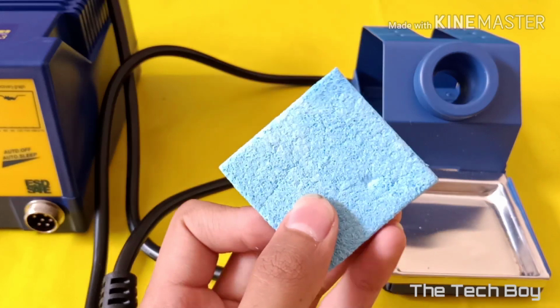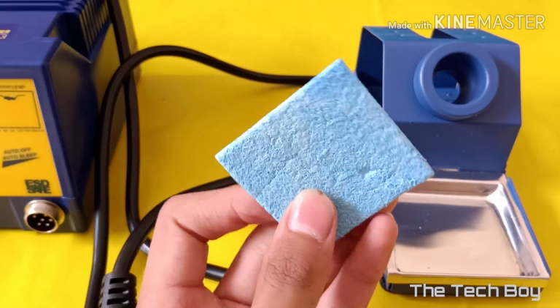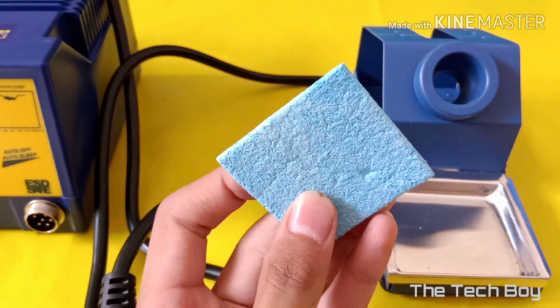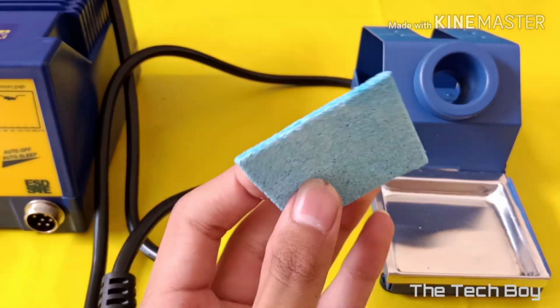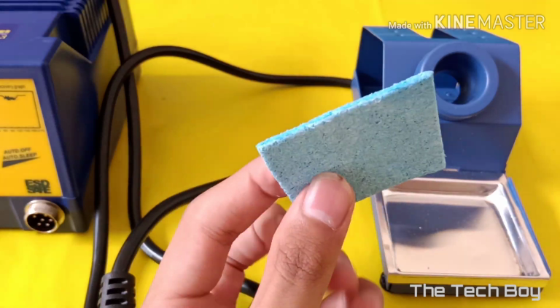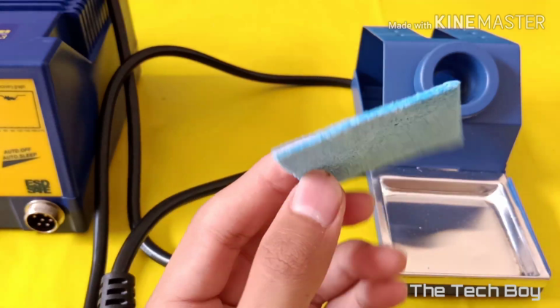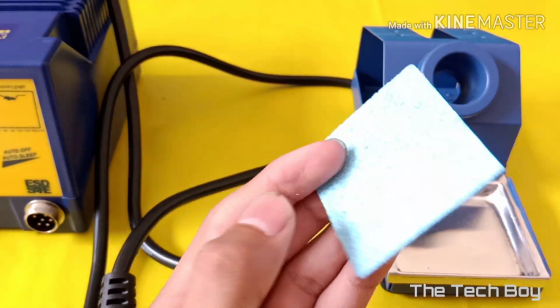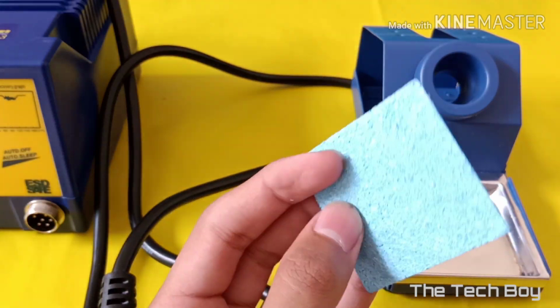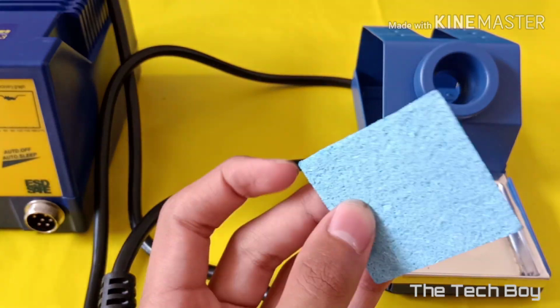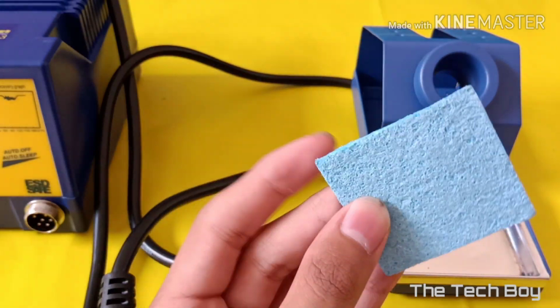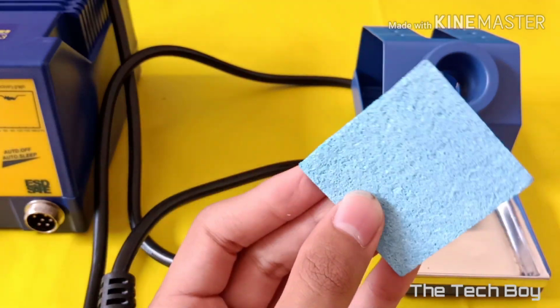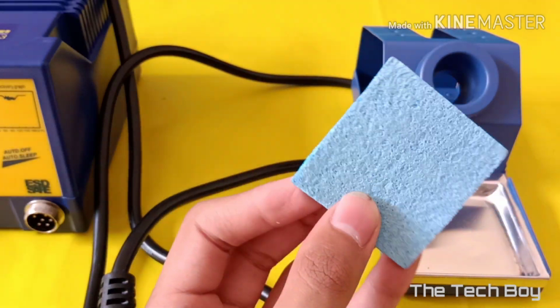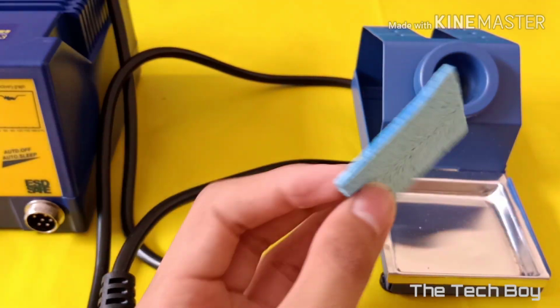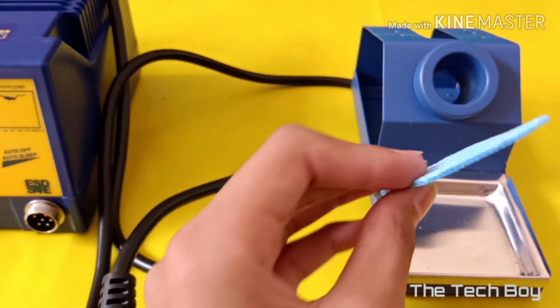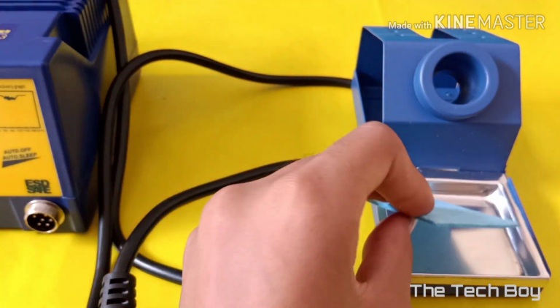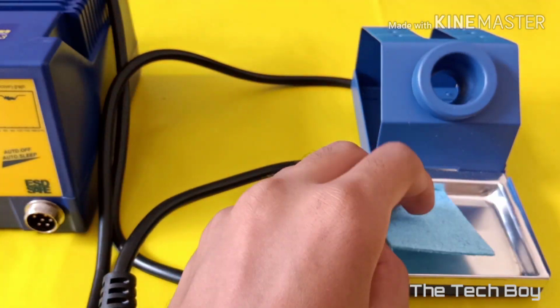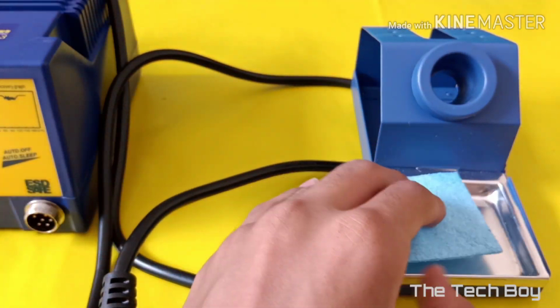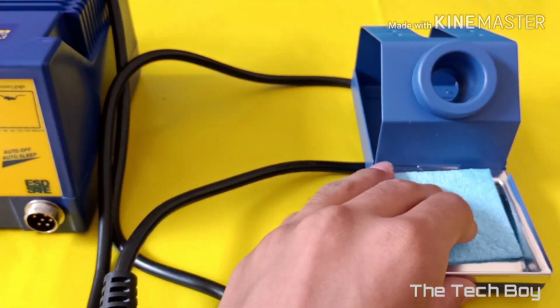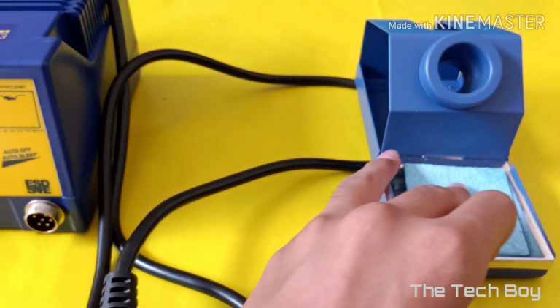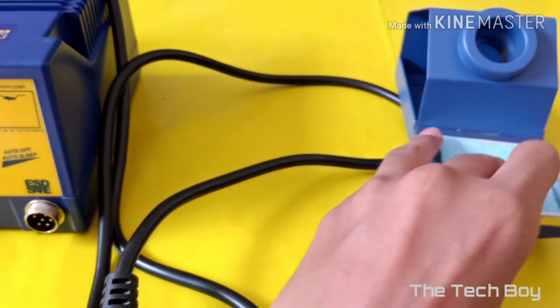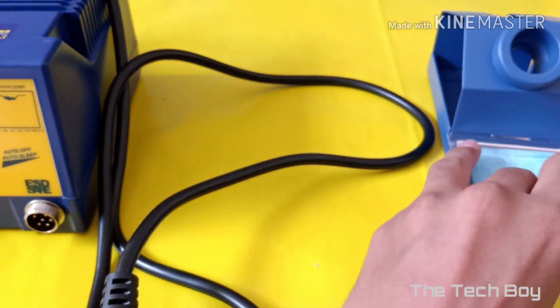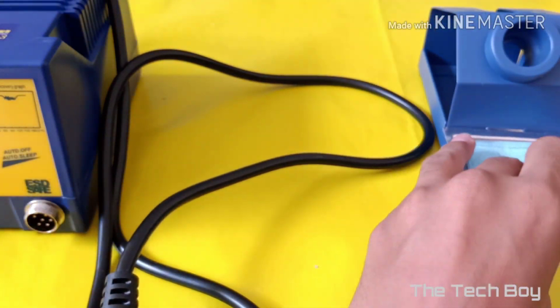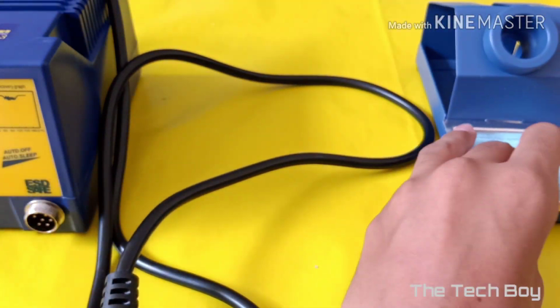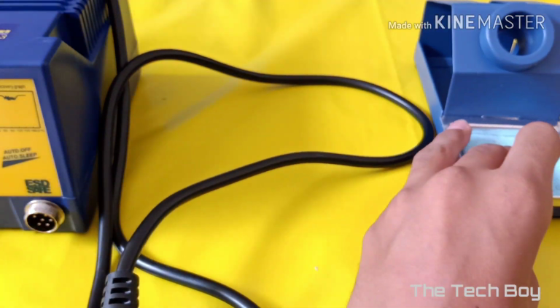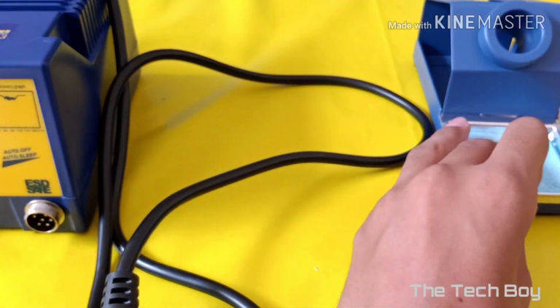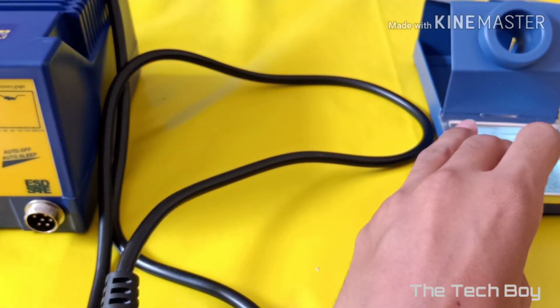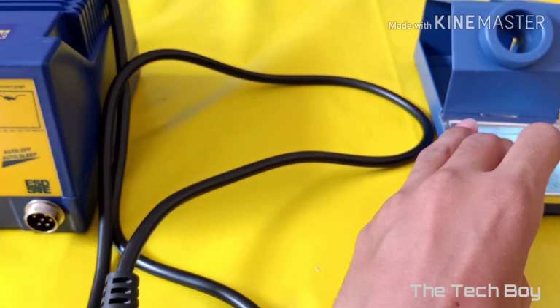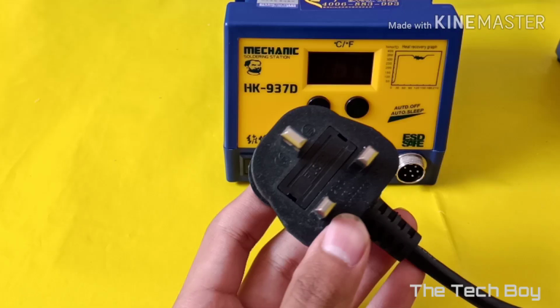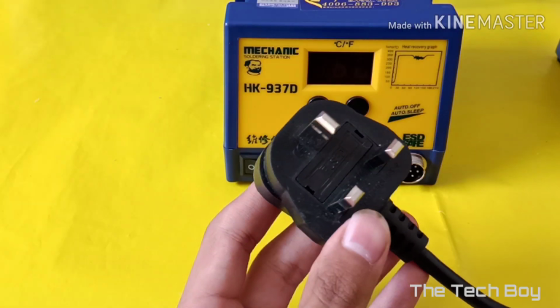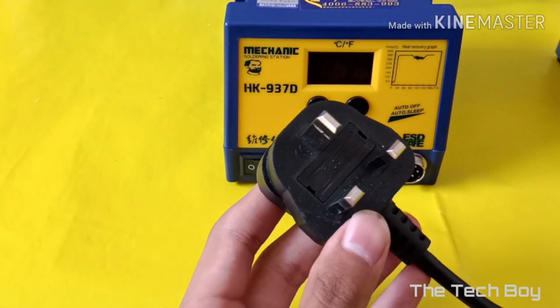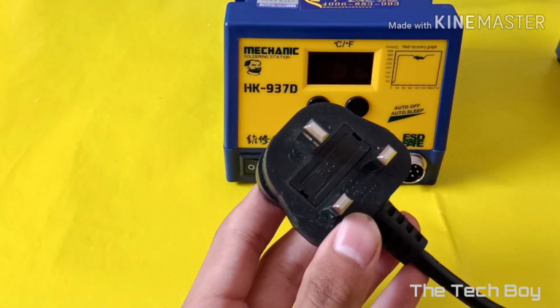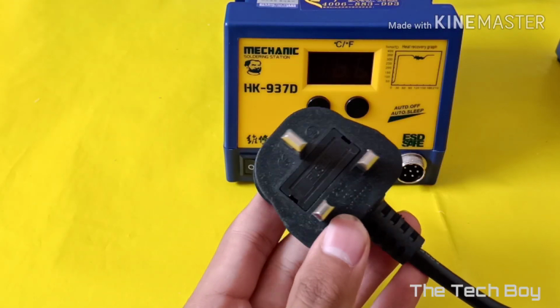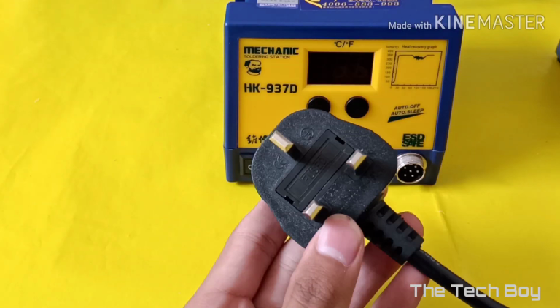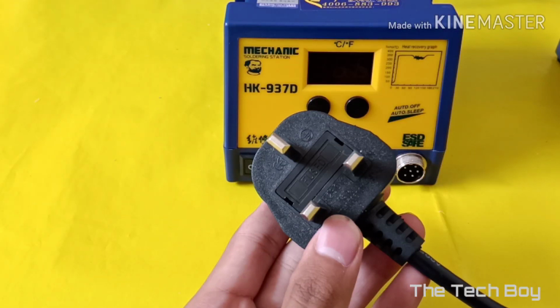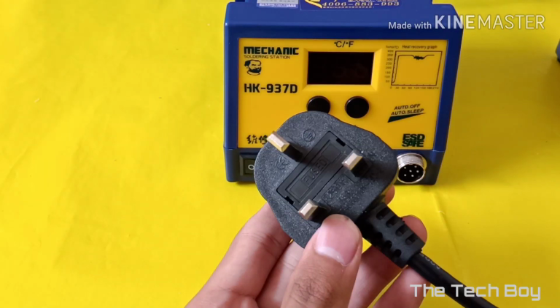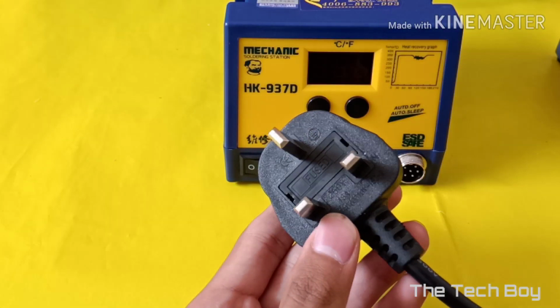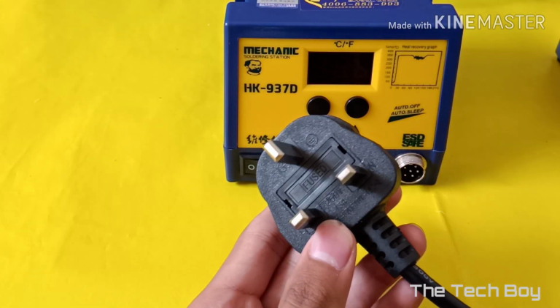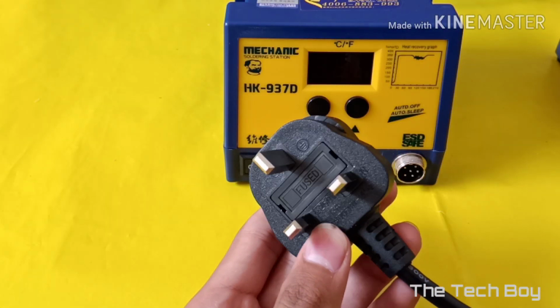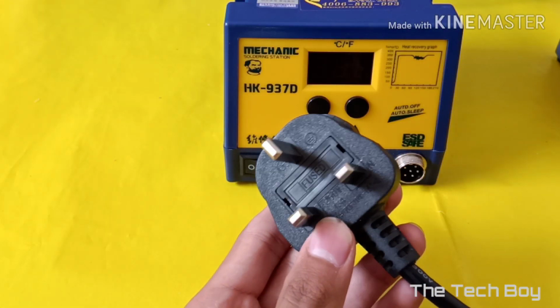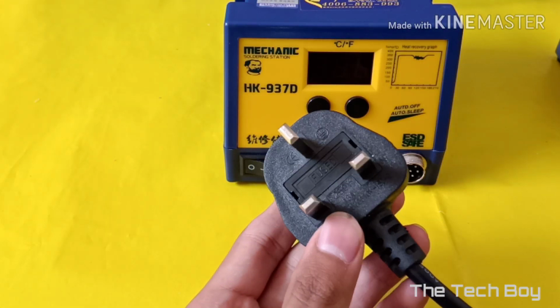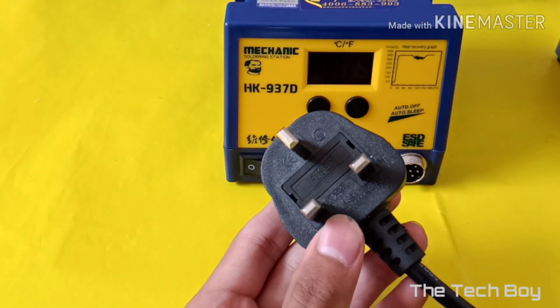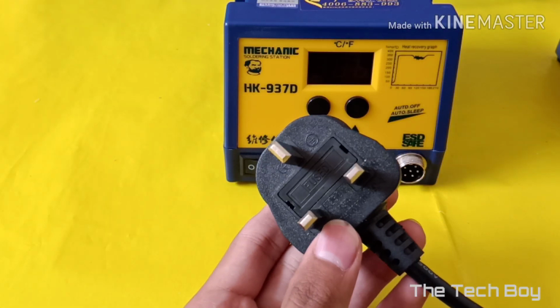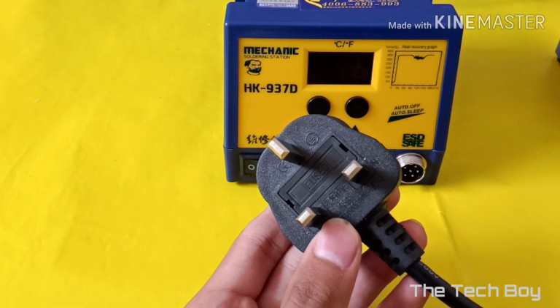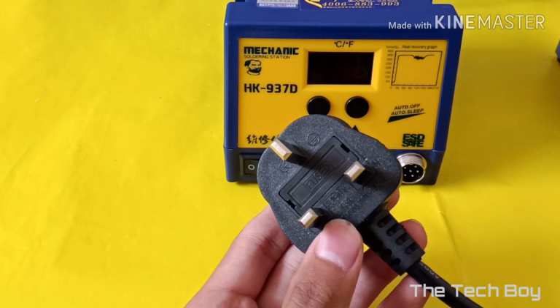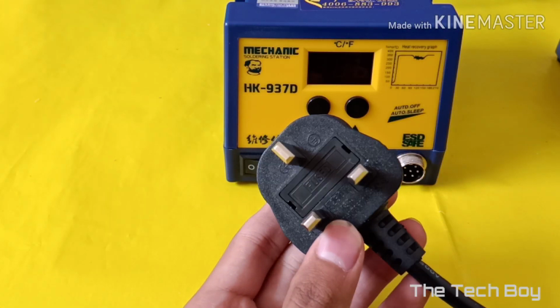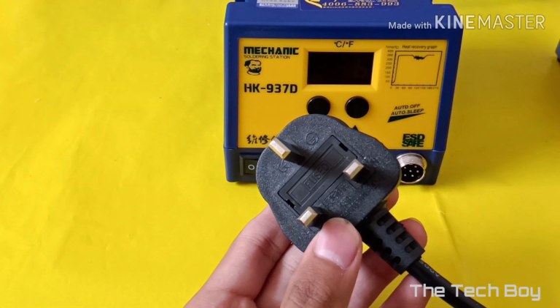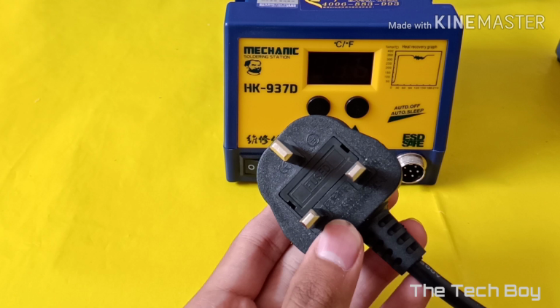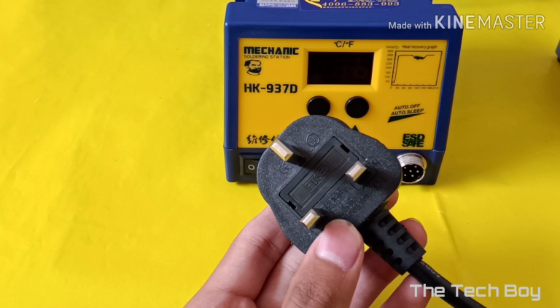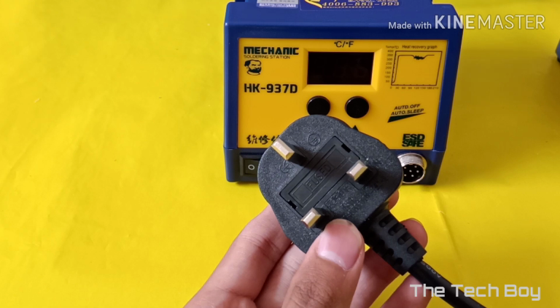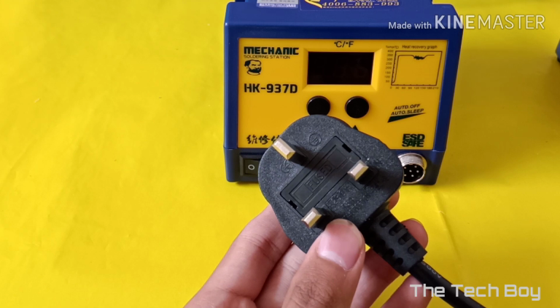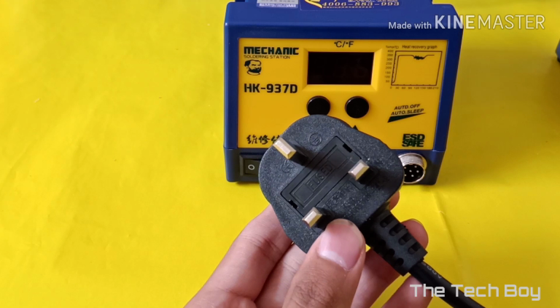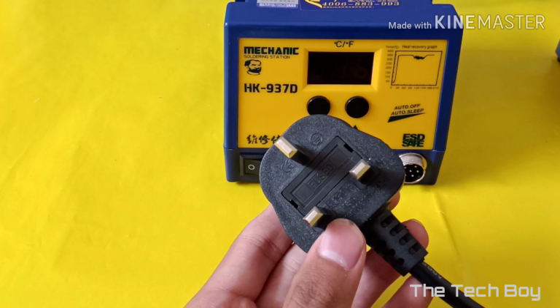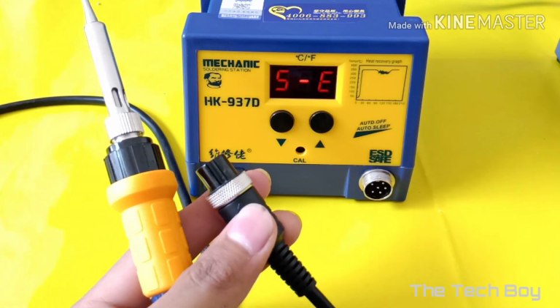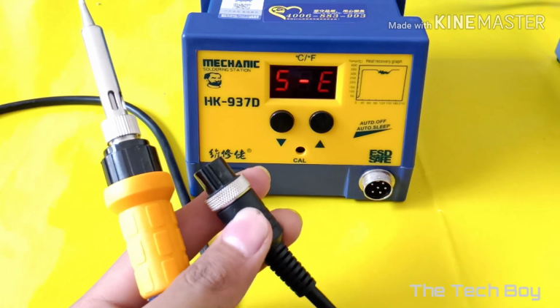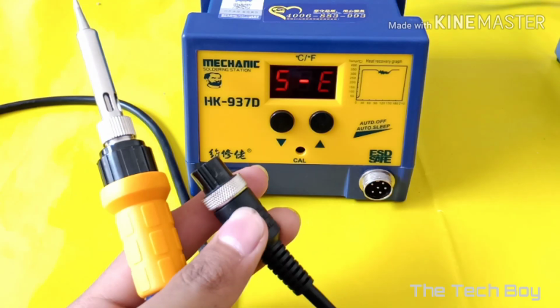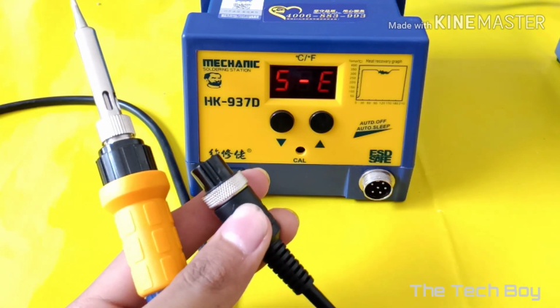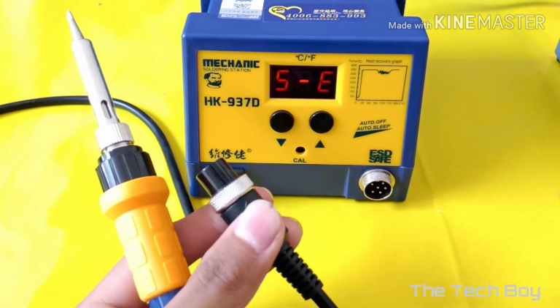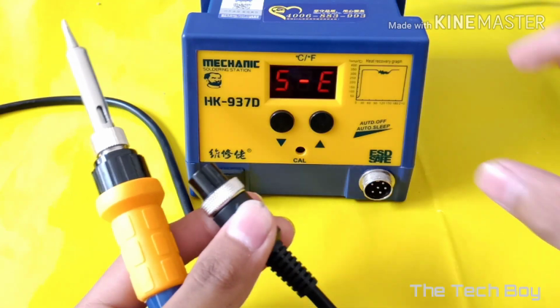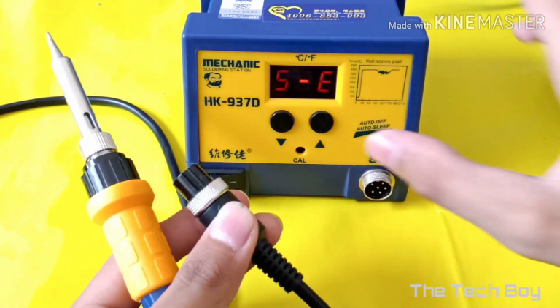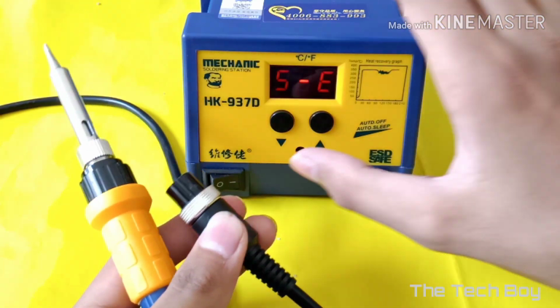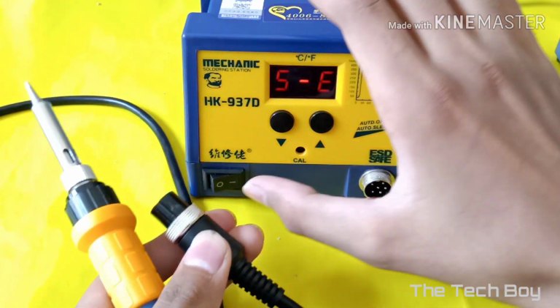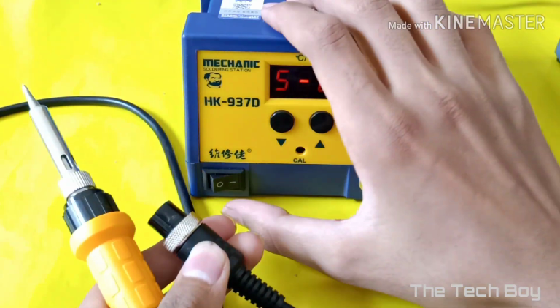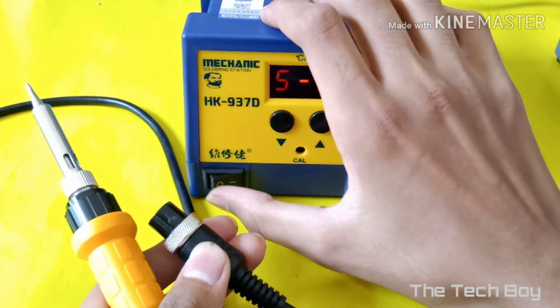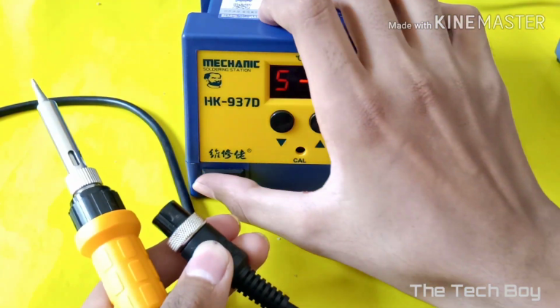The switch of the soldering station is fused. Now let's plug the soldering iron in and go for our test.